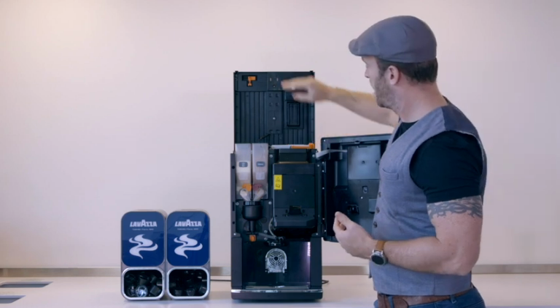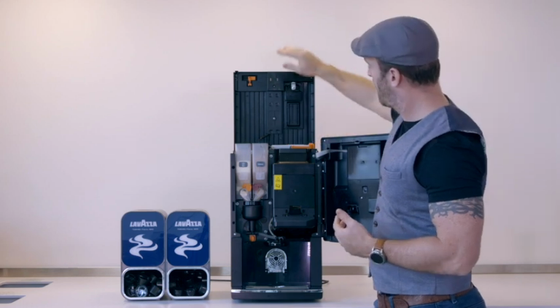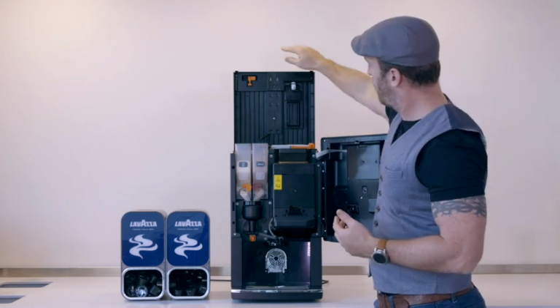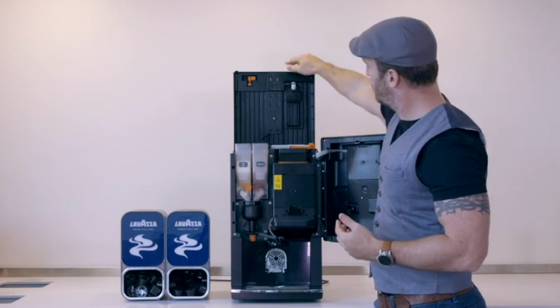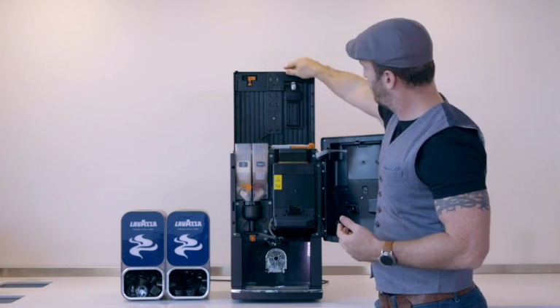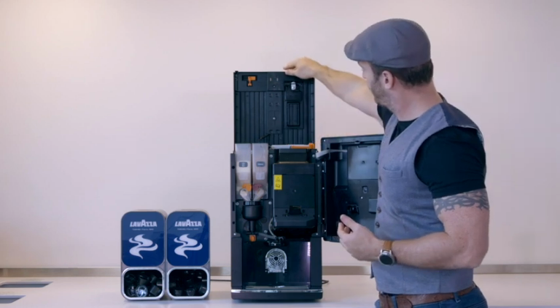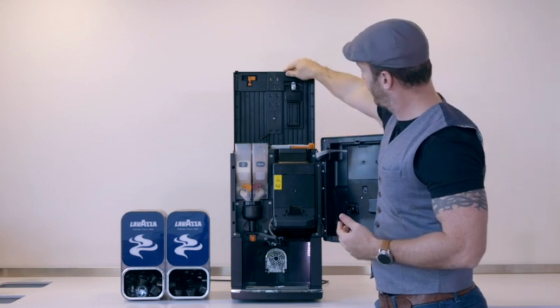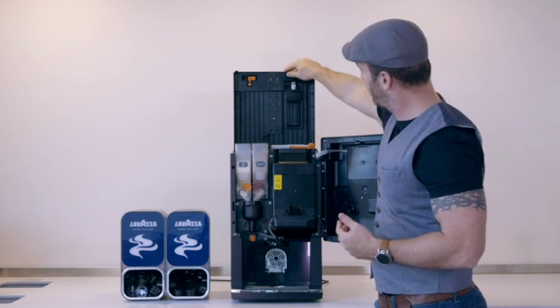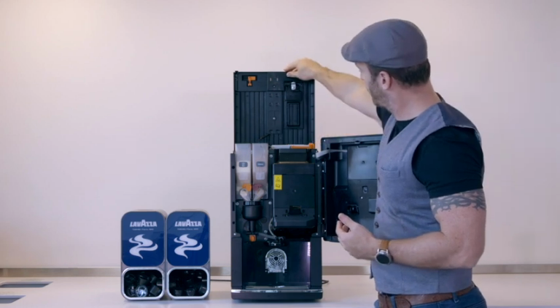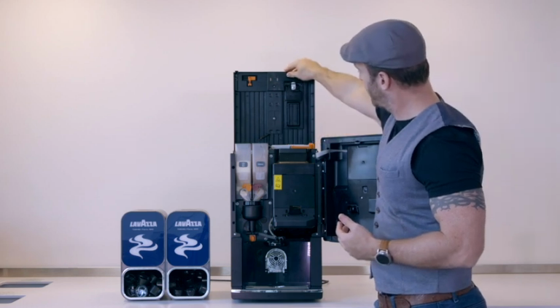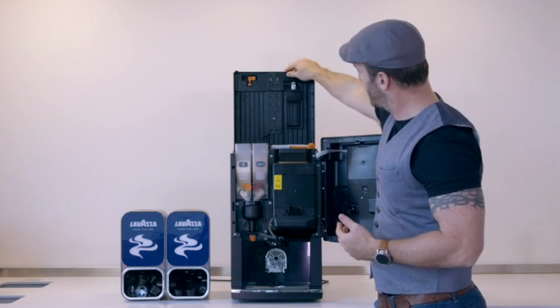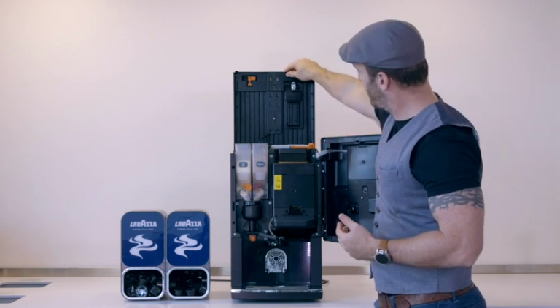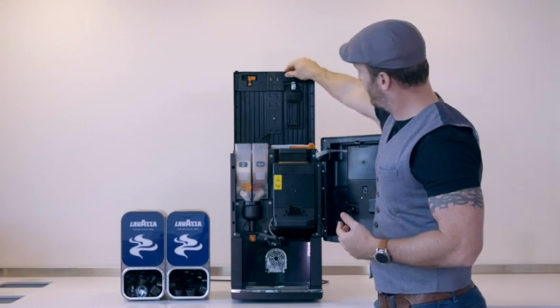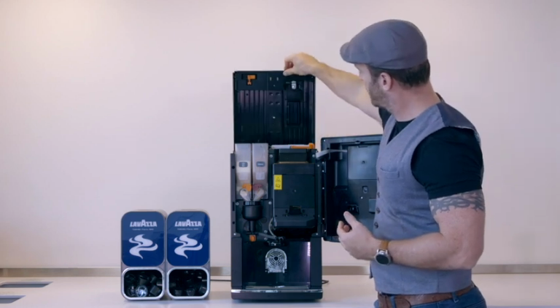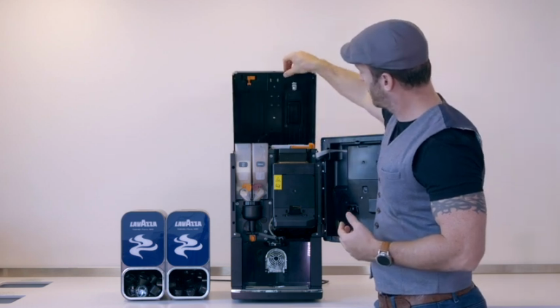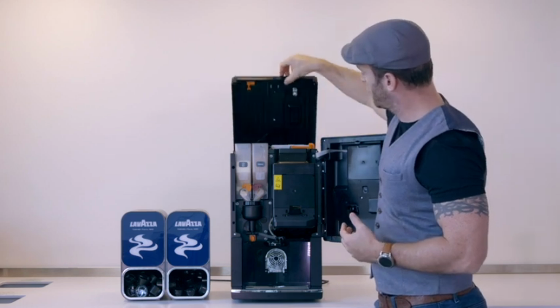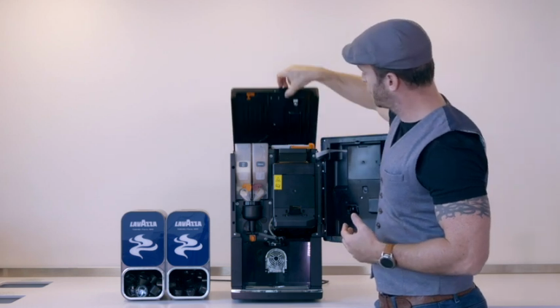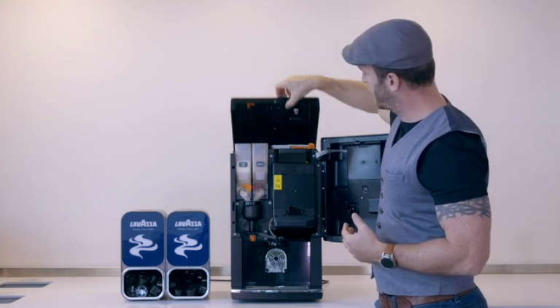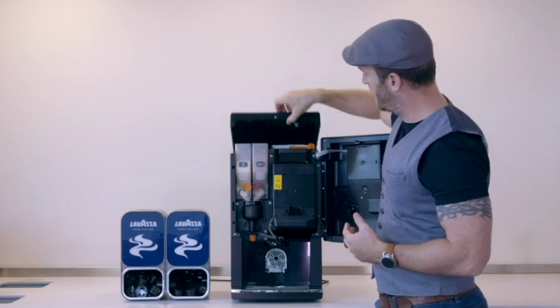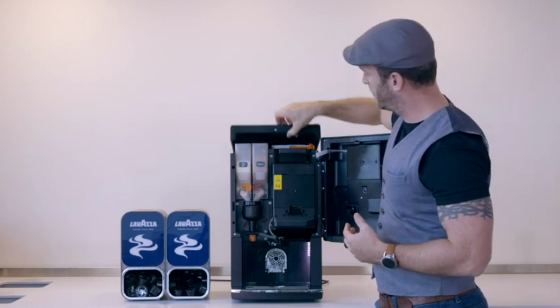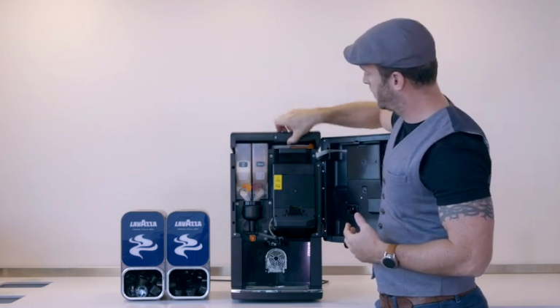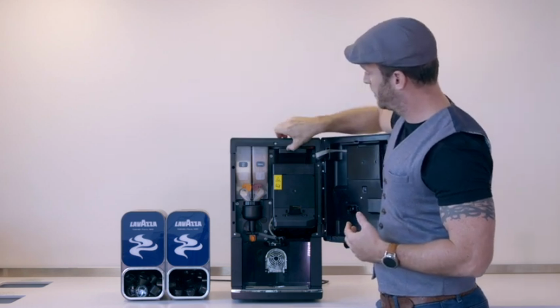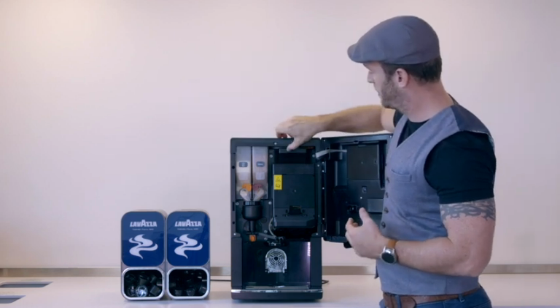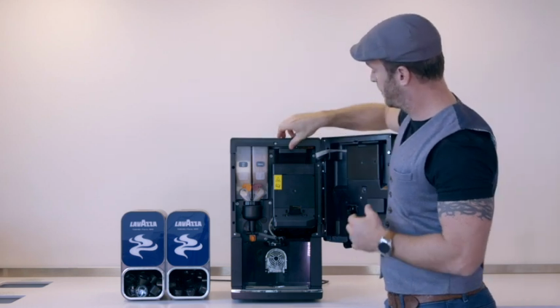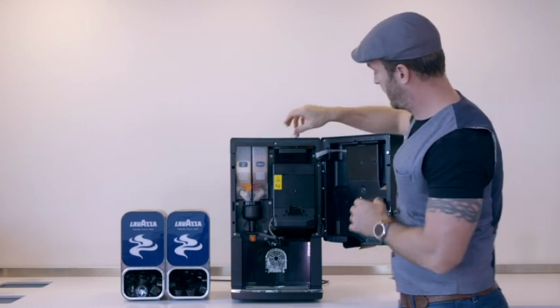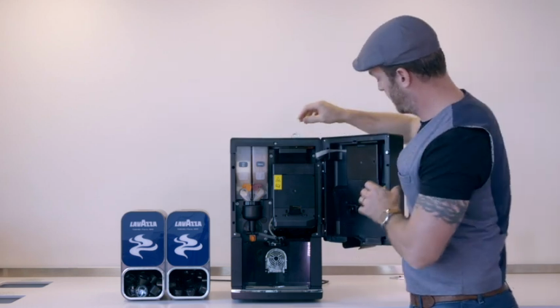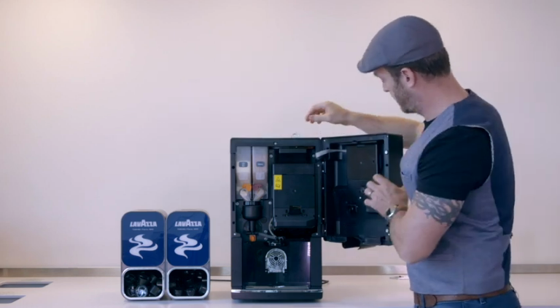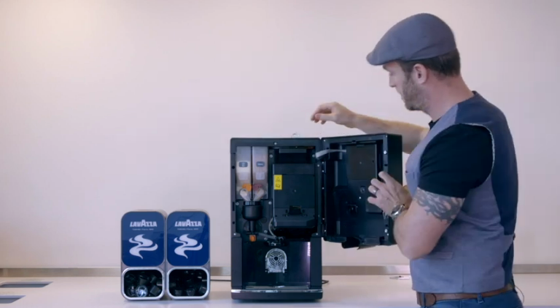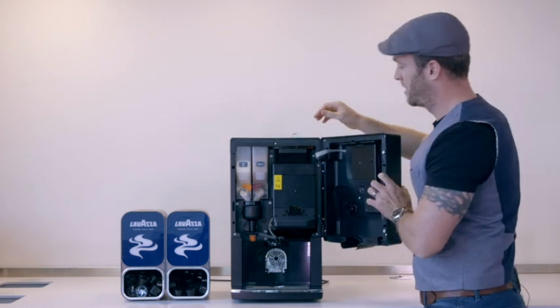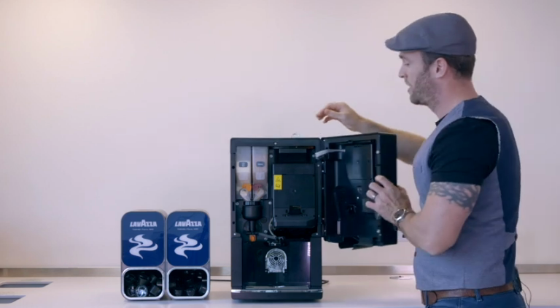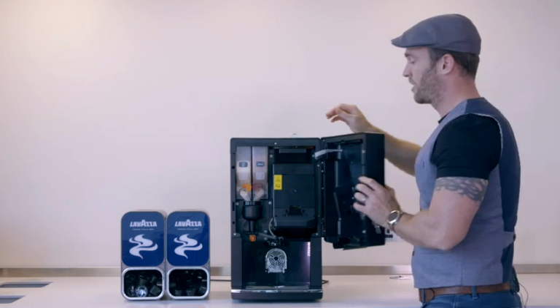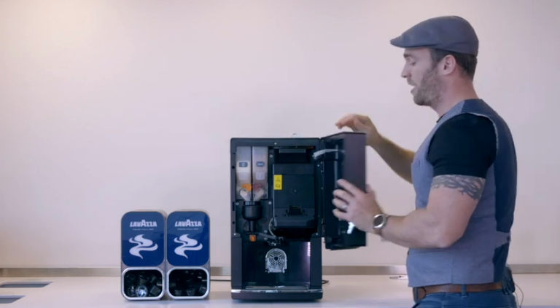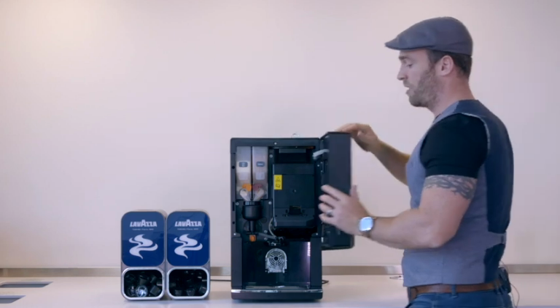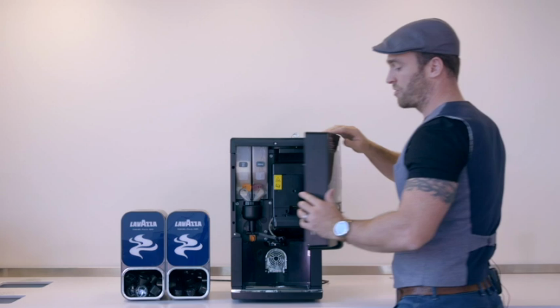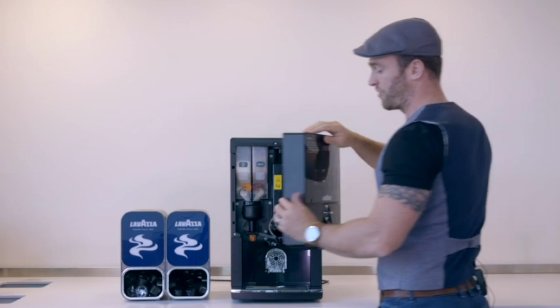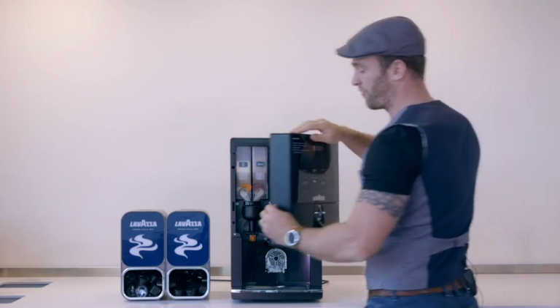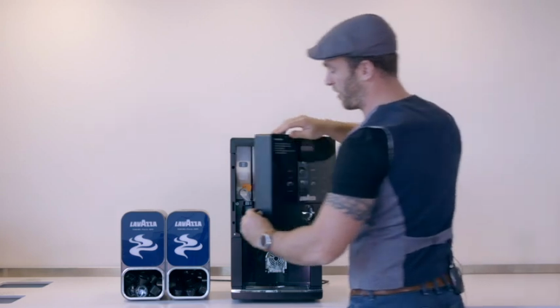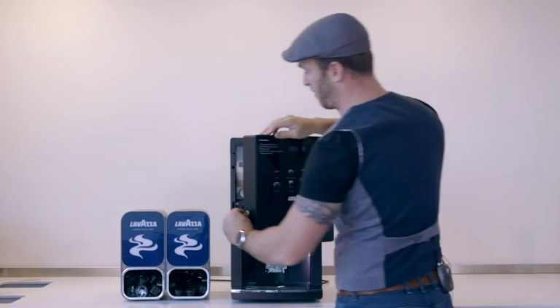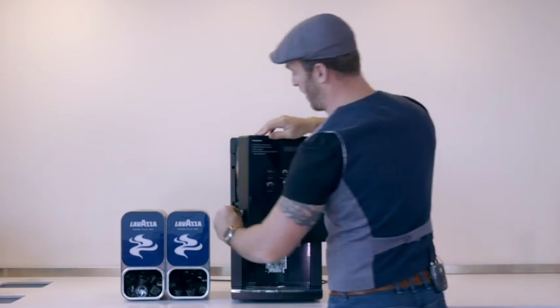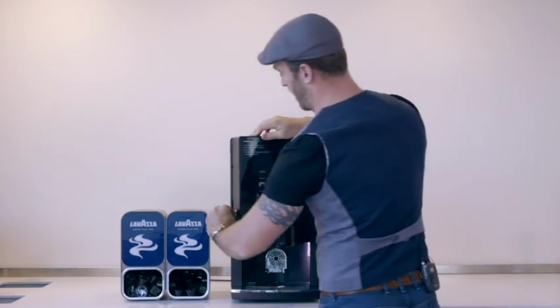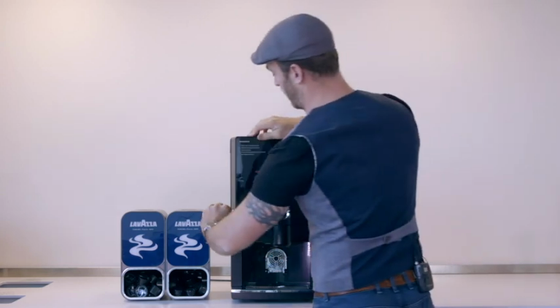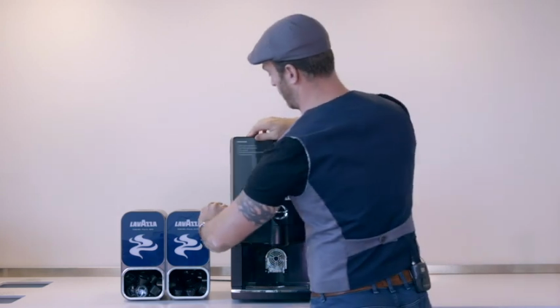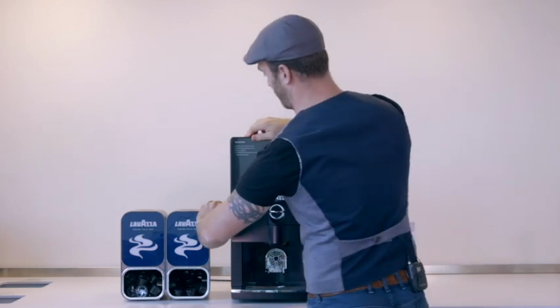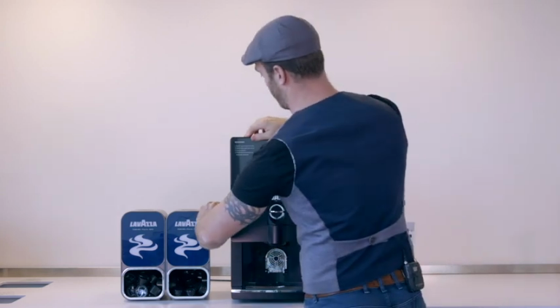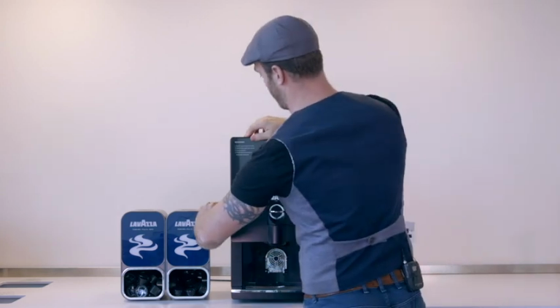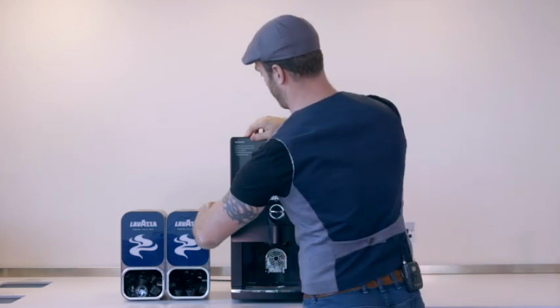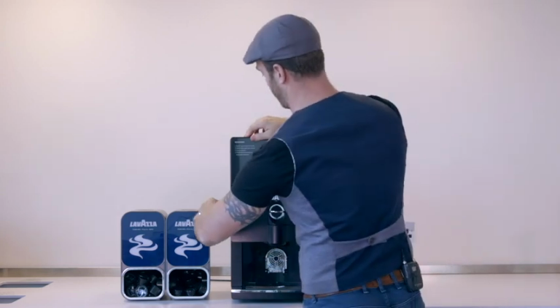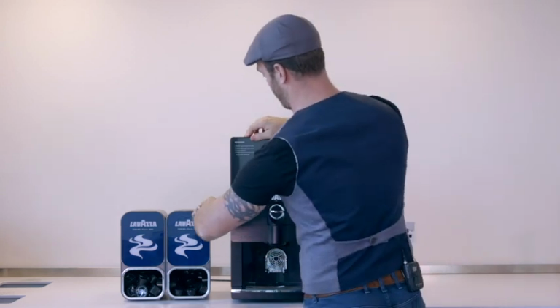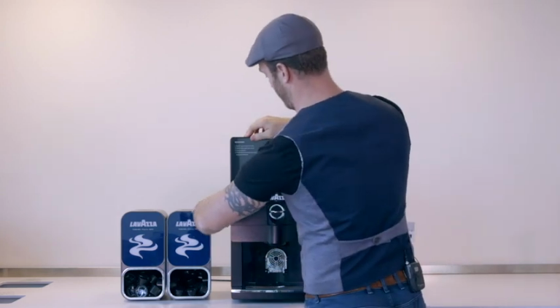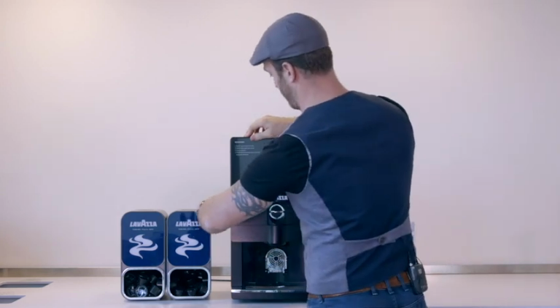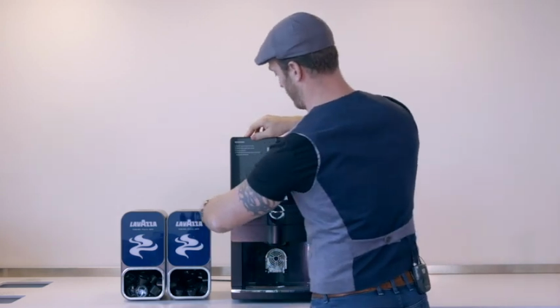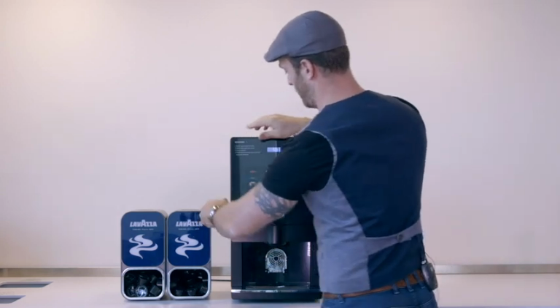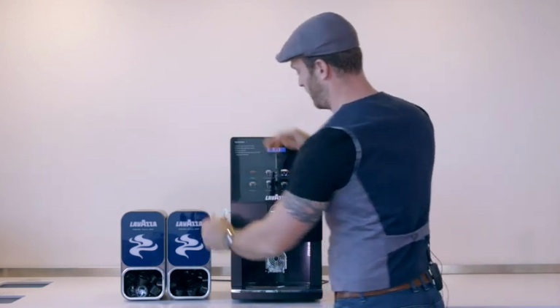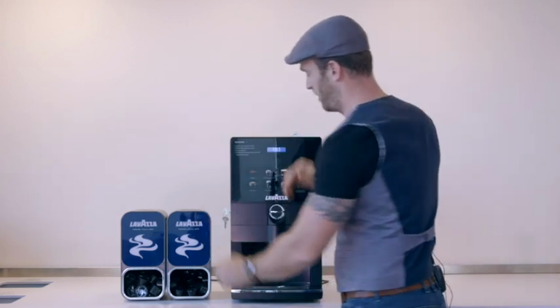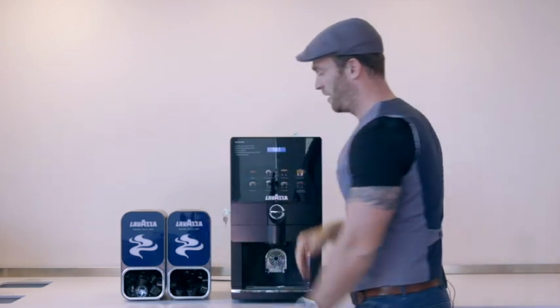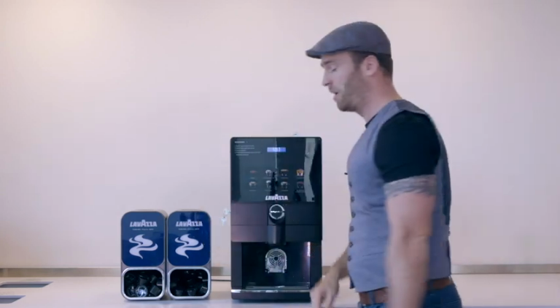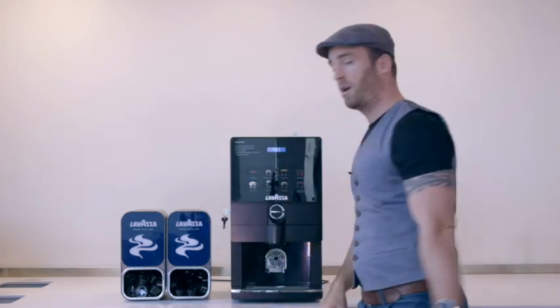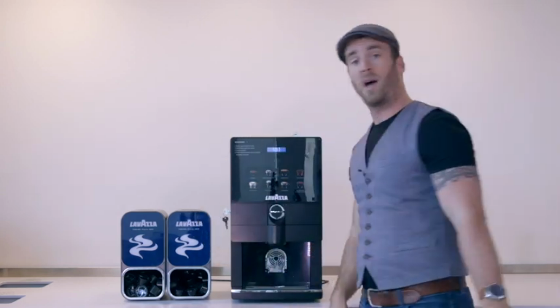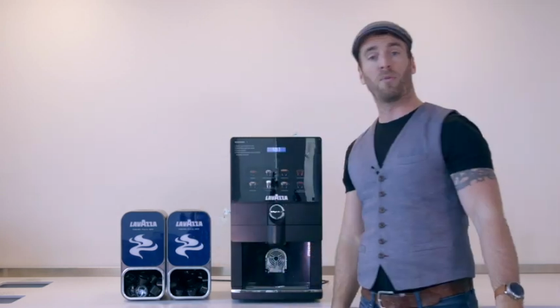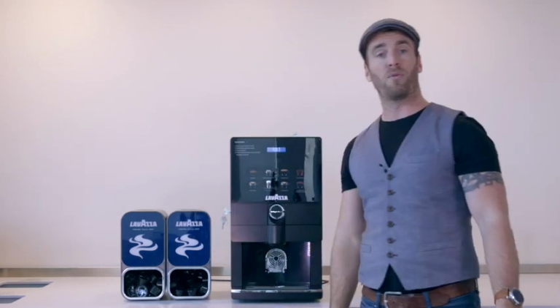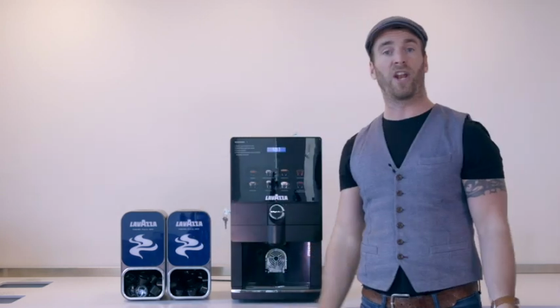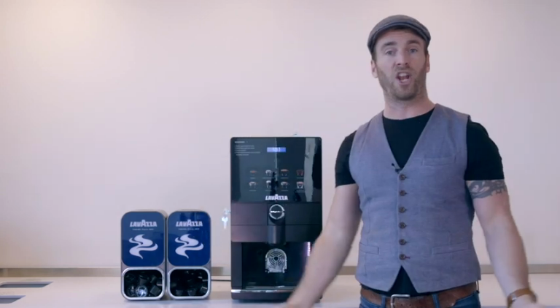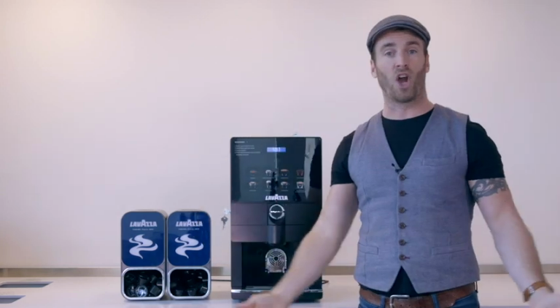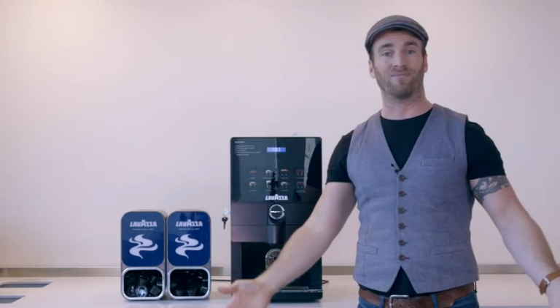Once you've filled all these up, close down the lid, close the front panel and we're ready to go.